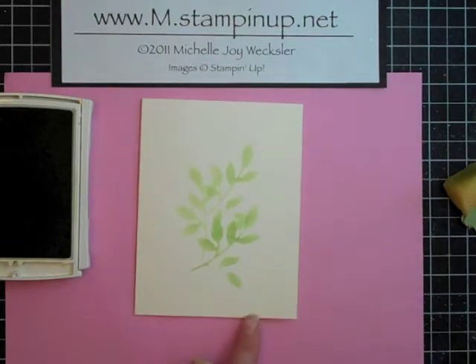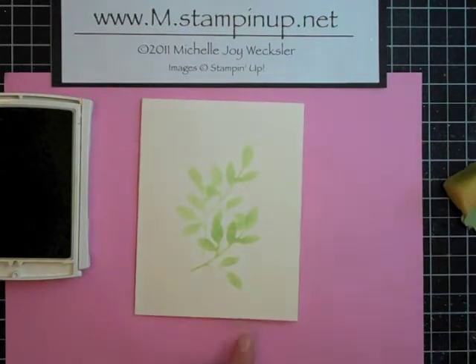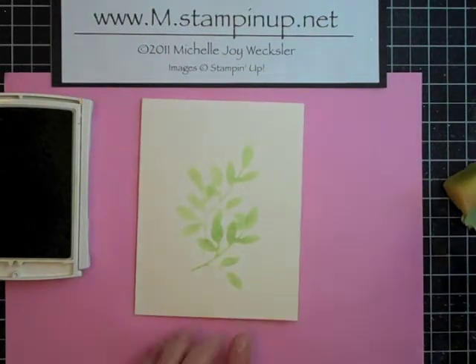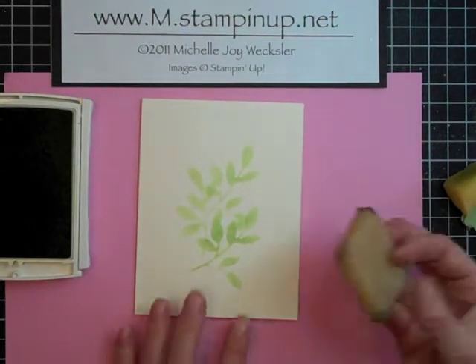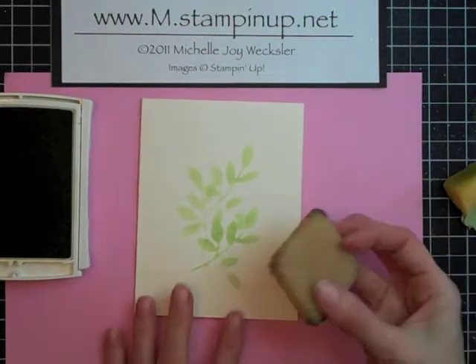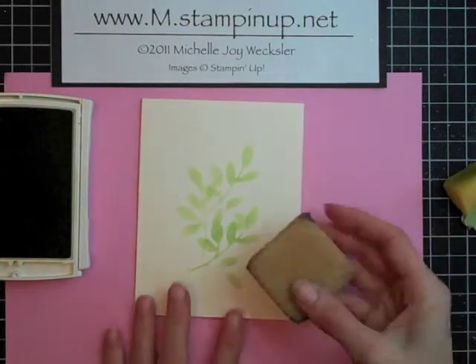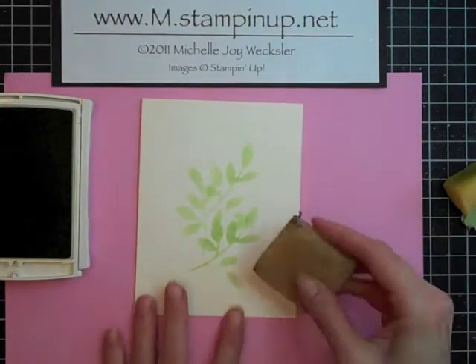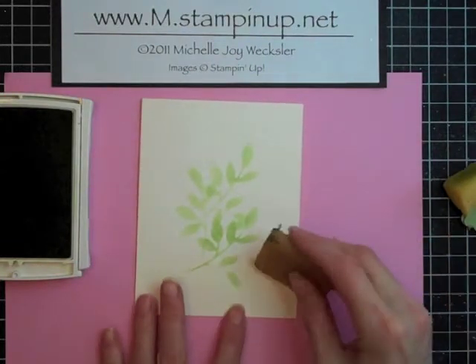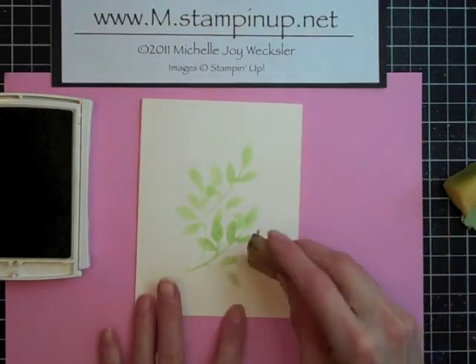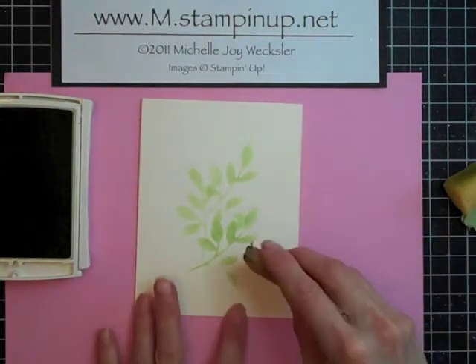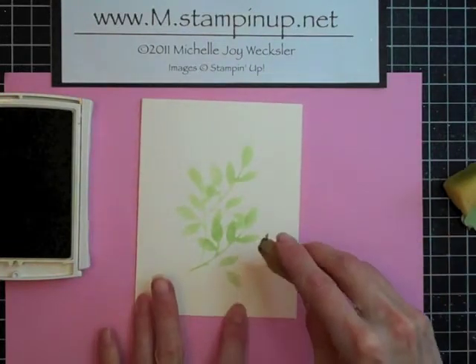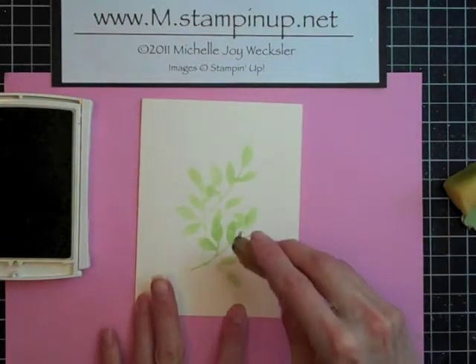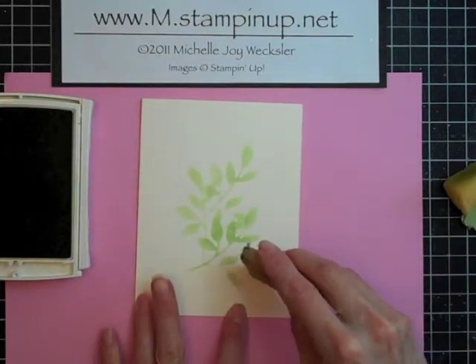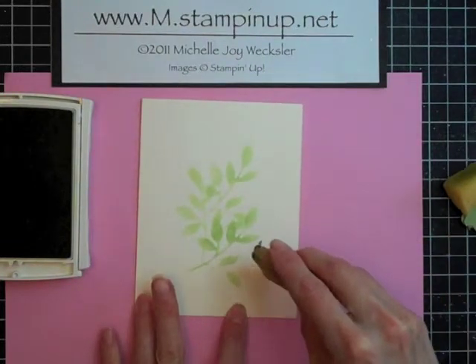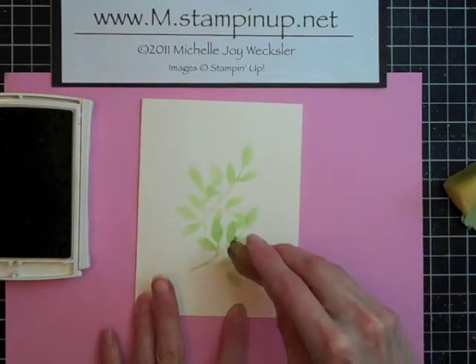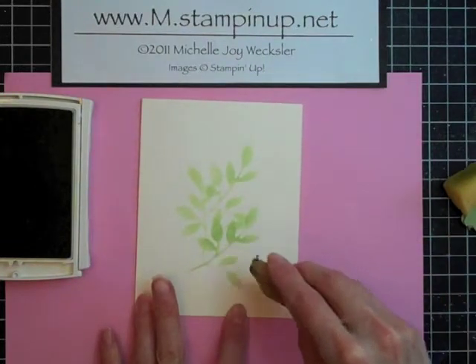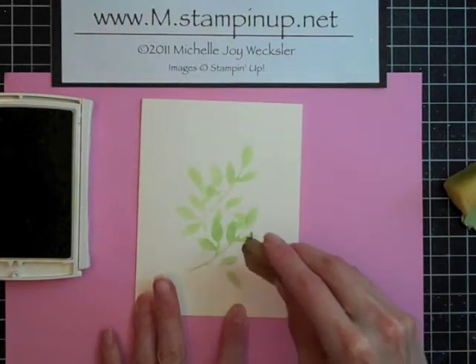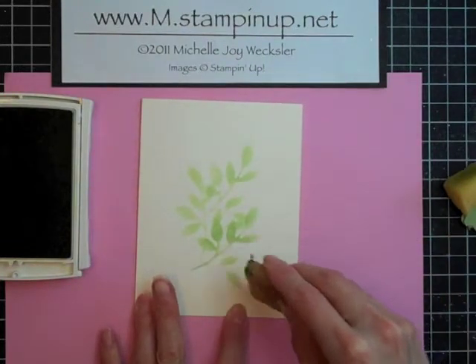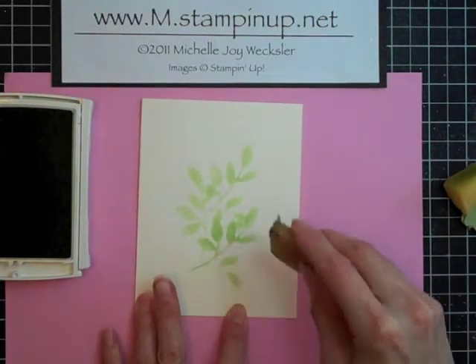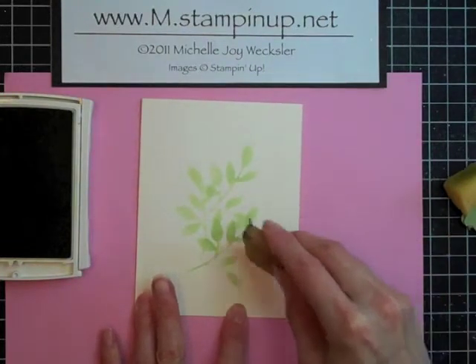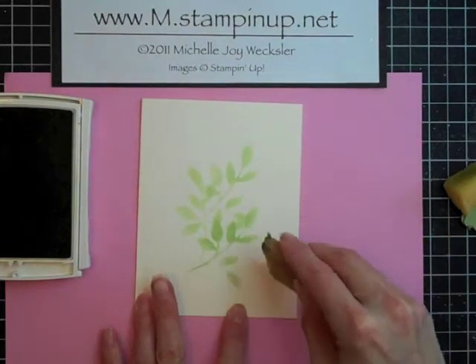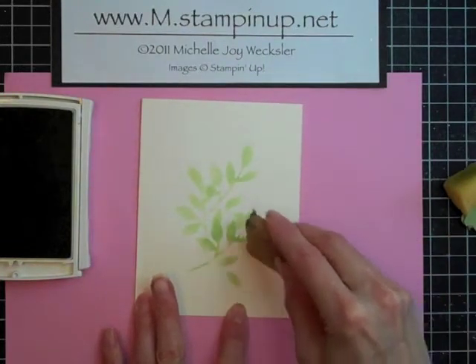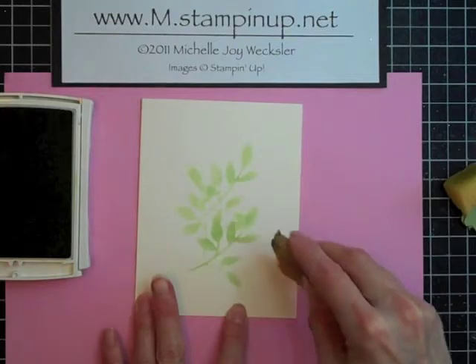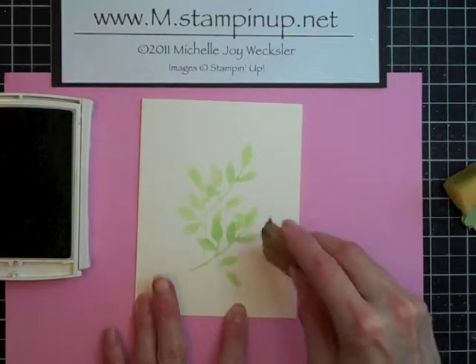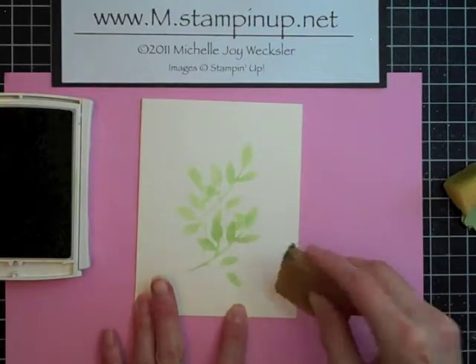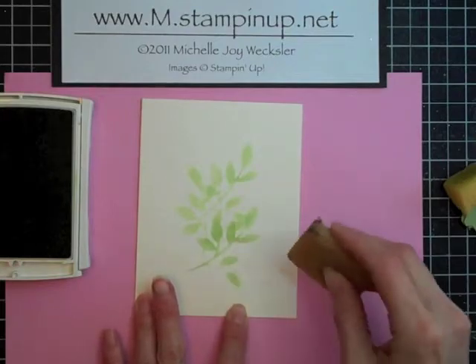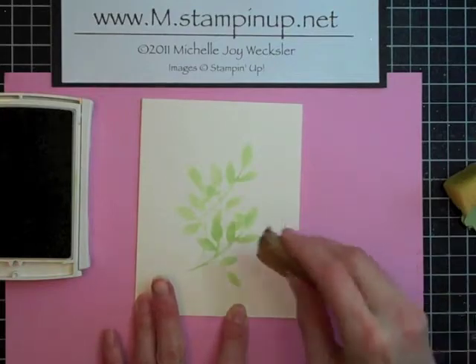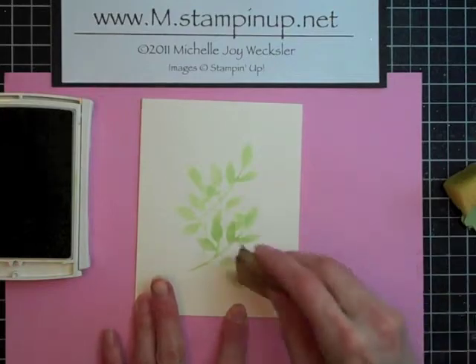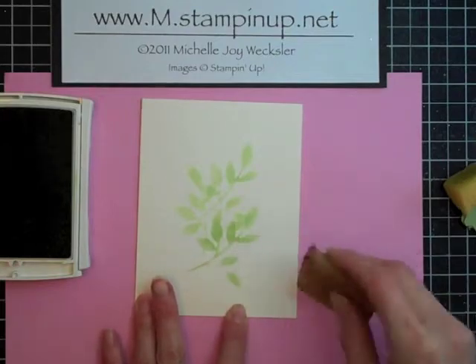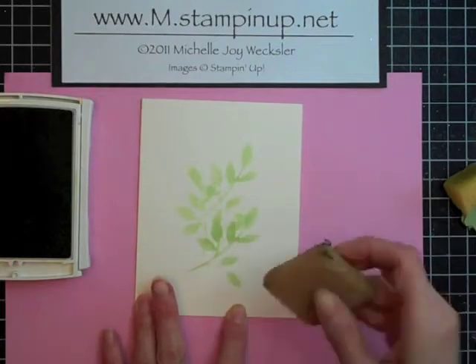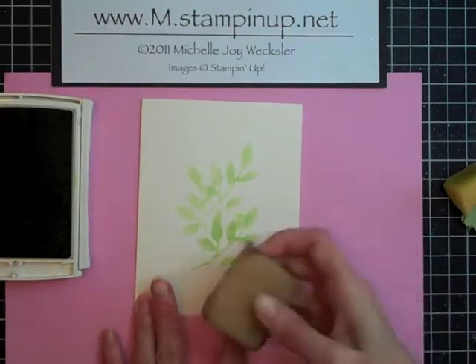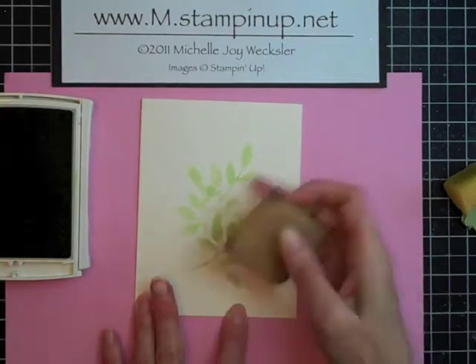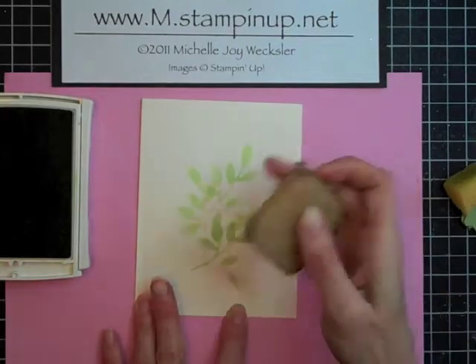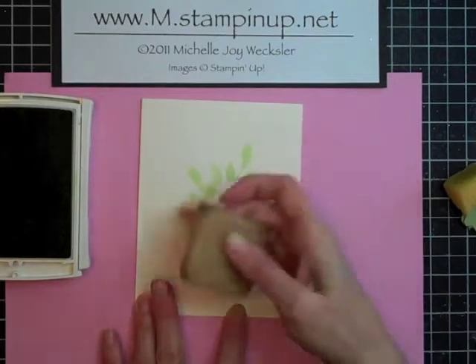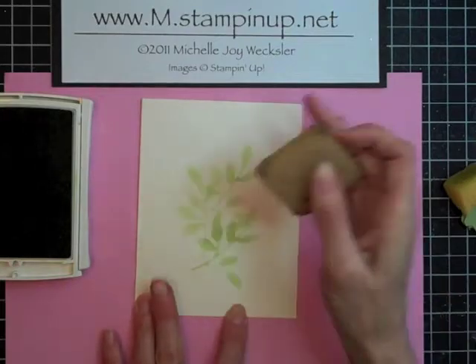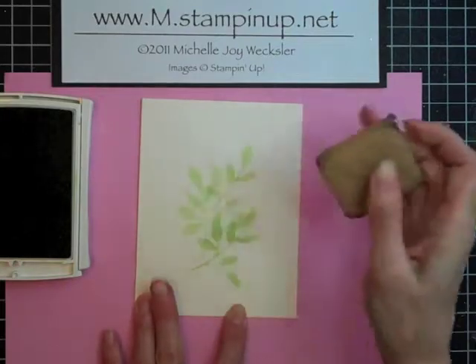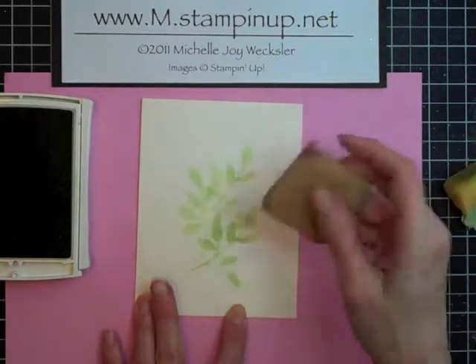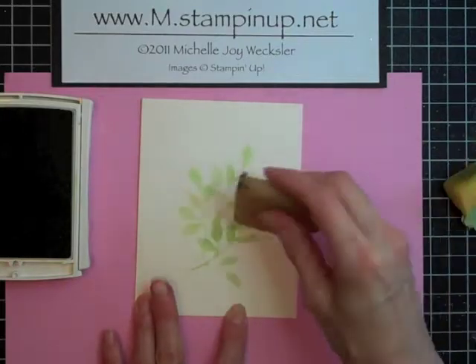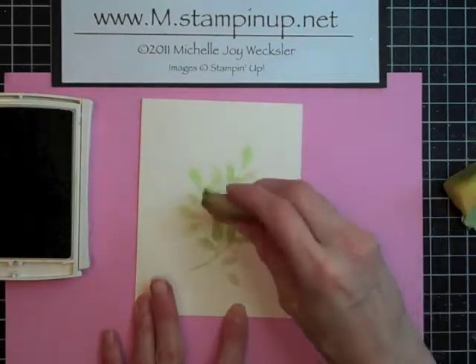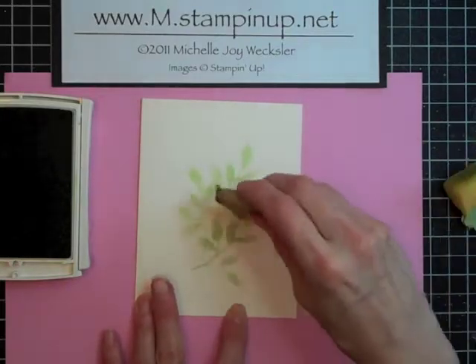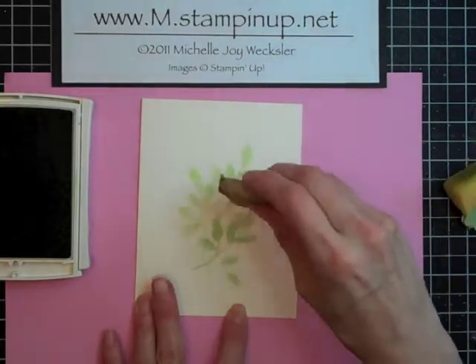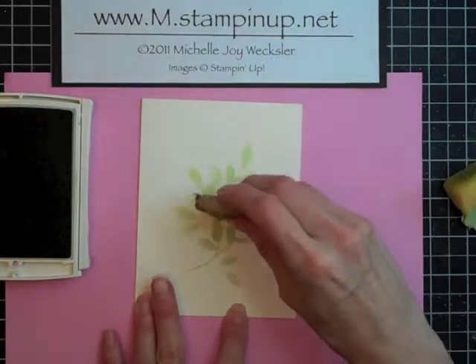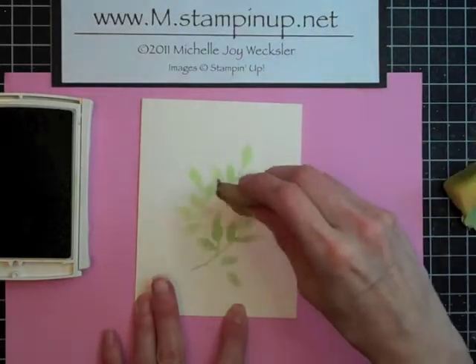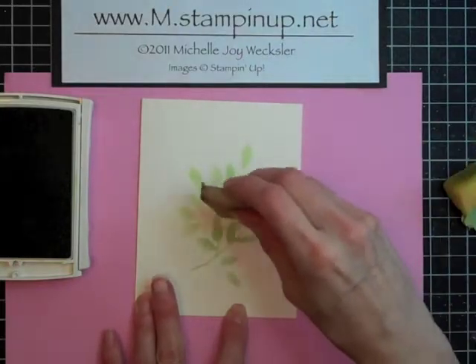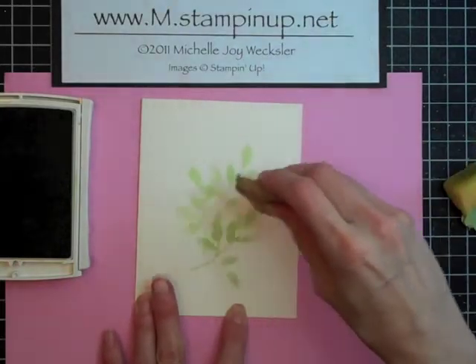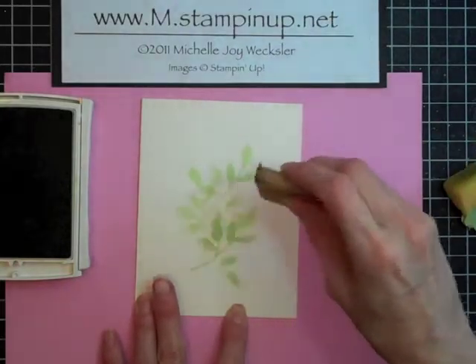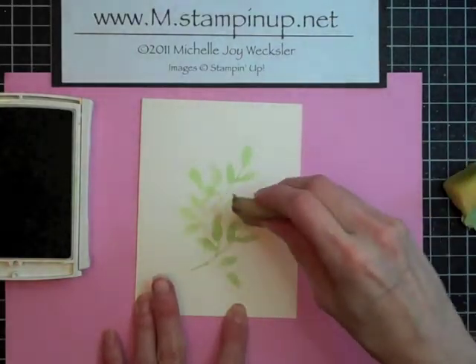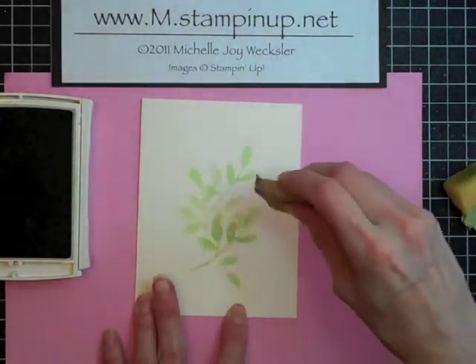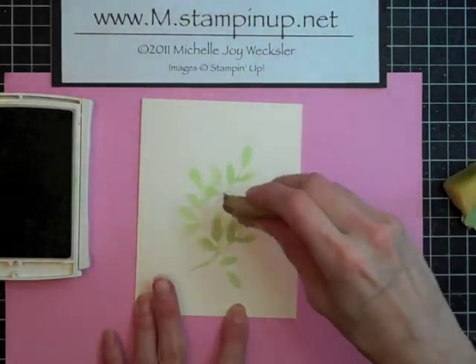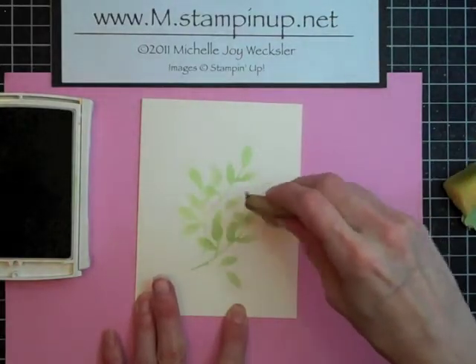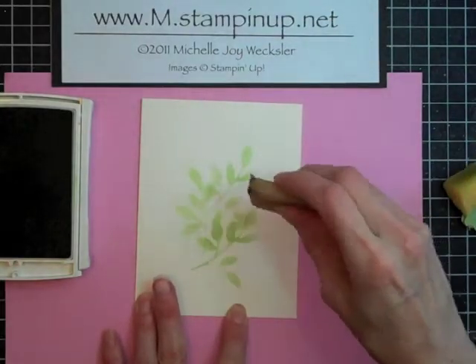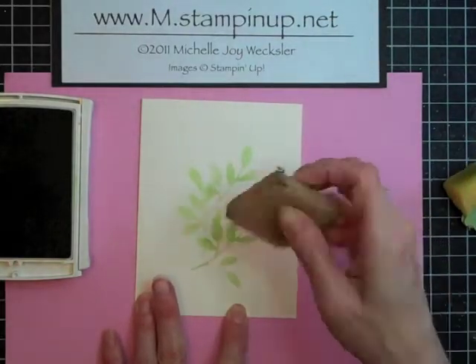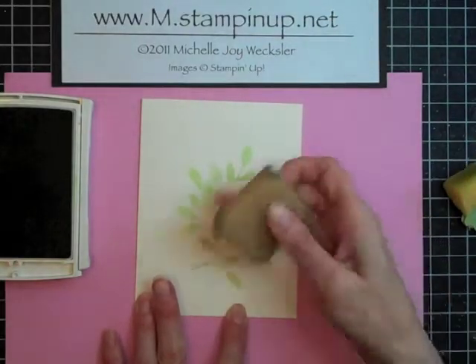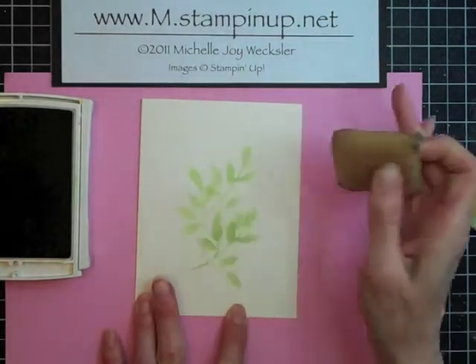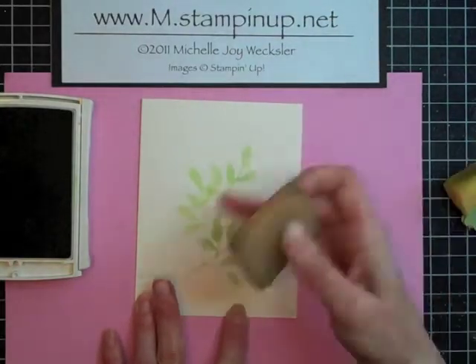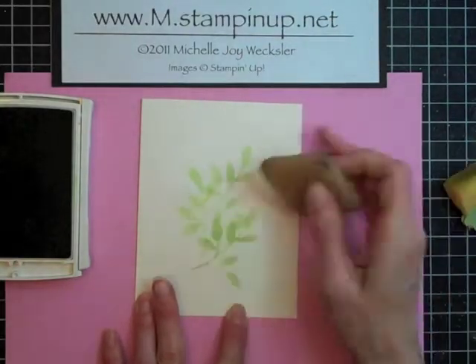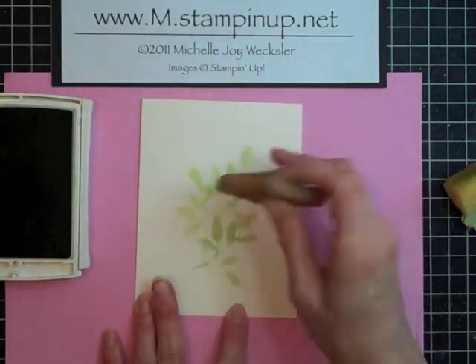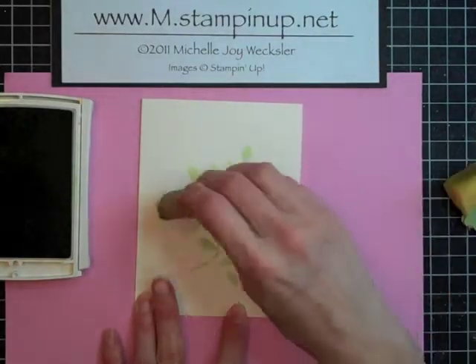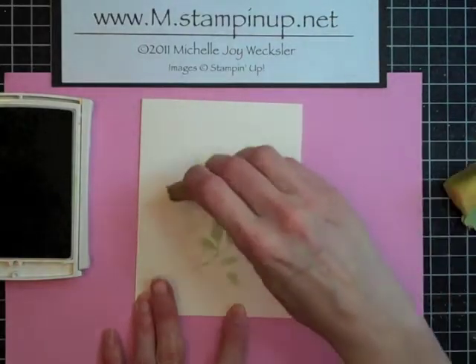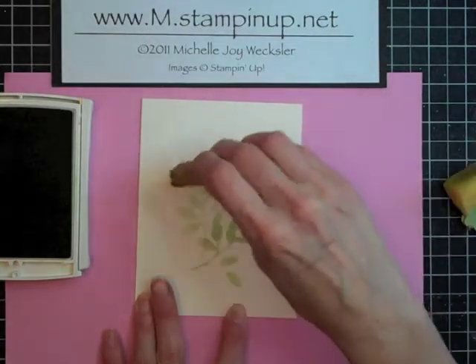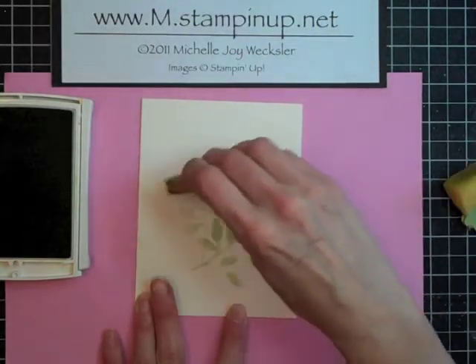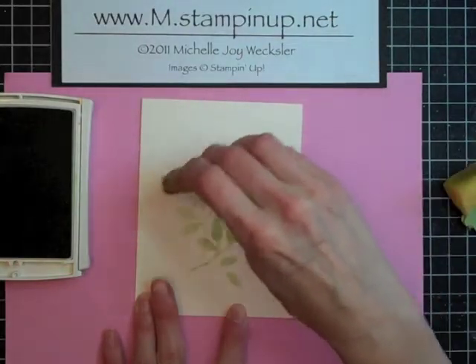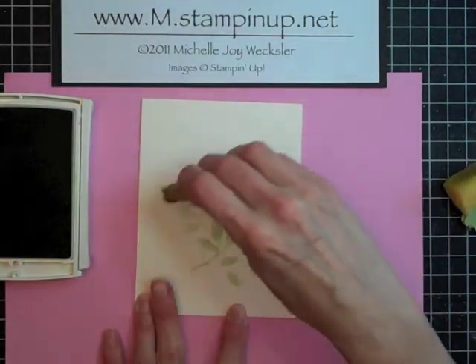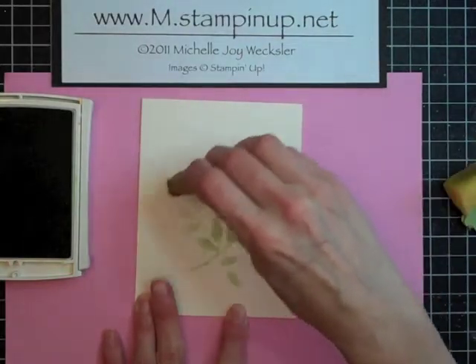We're going to take that off. If any of your adhesive kind of stays on your card, you can come in with your adhesive remover and just remove those little excess pieces of adhesive without a problem.